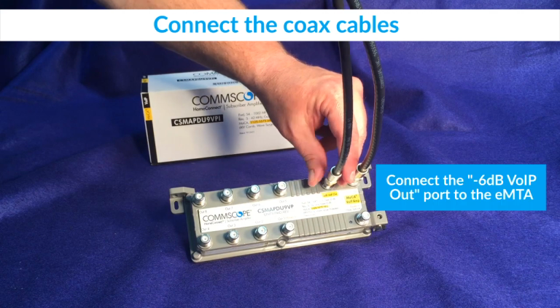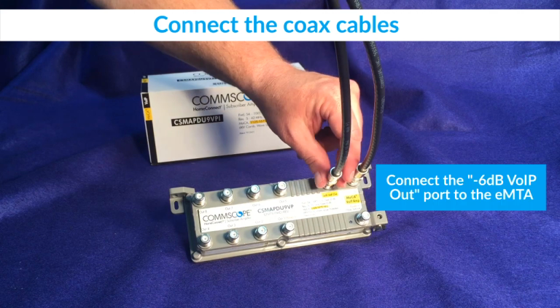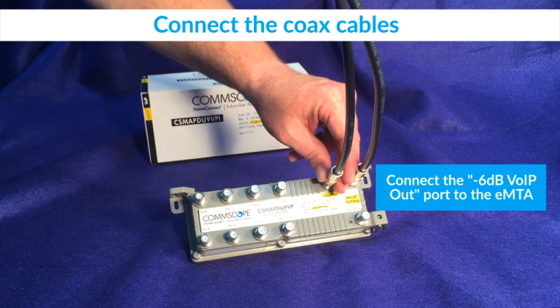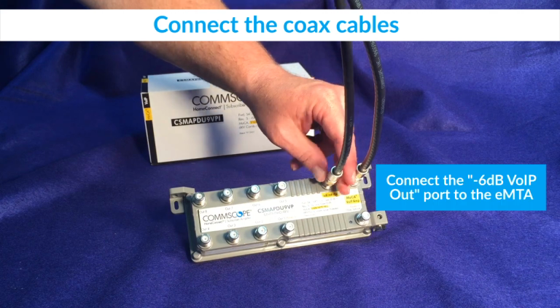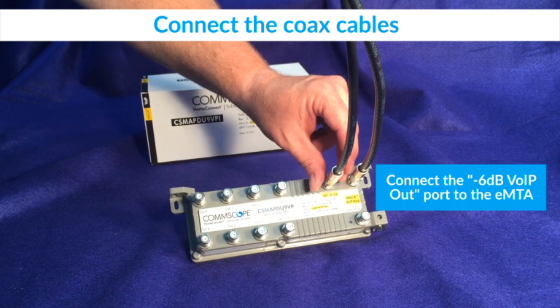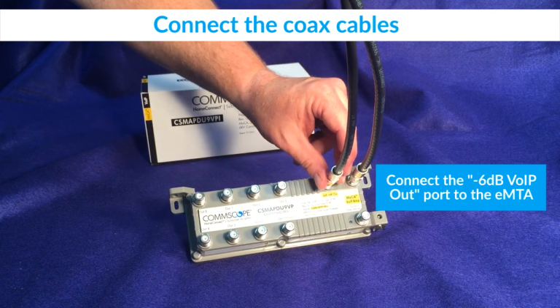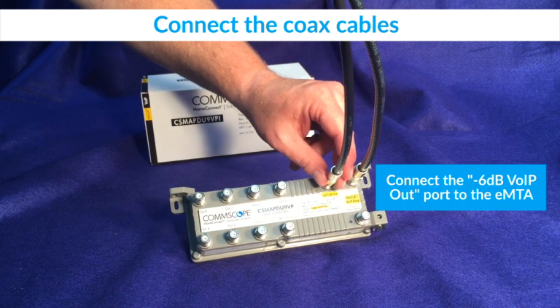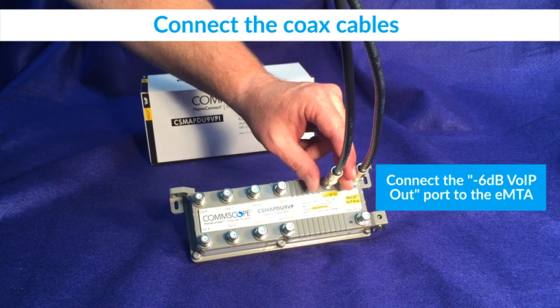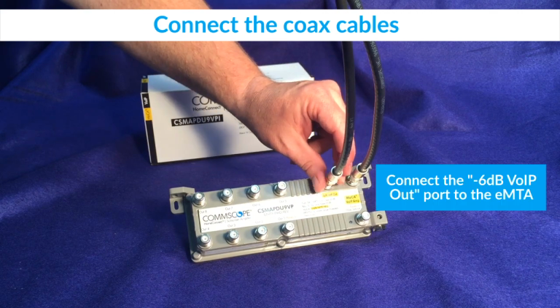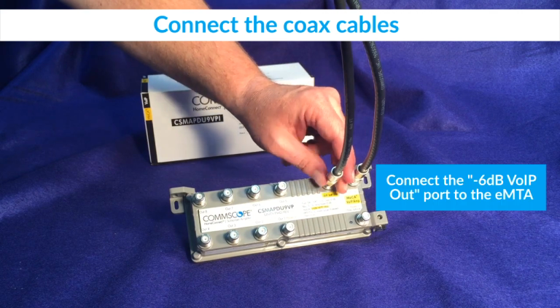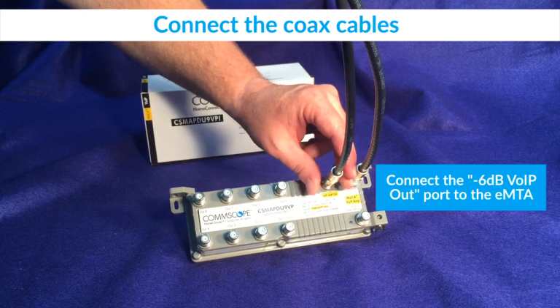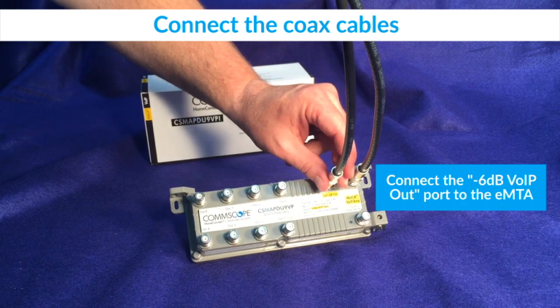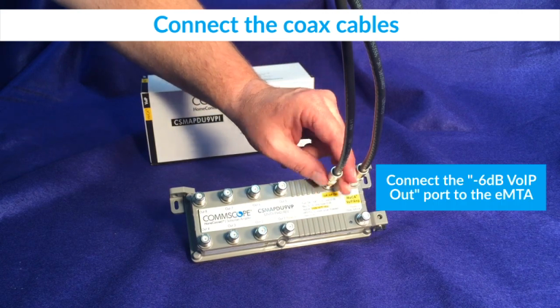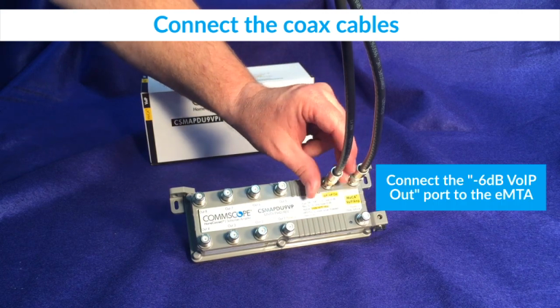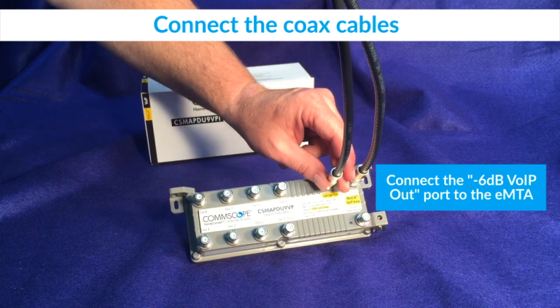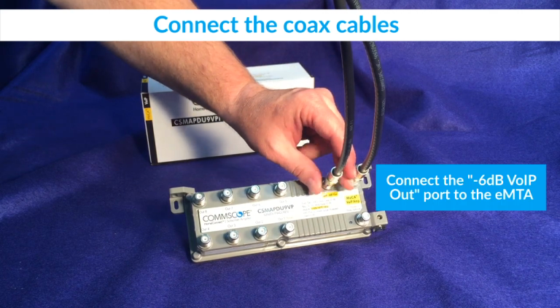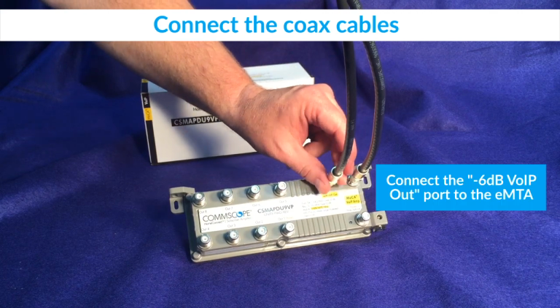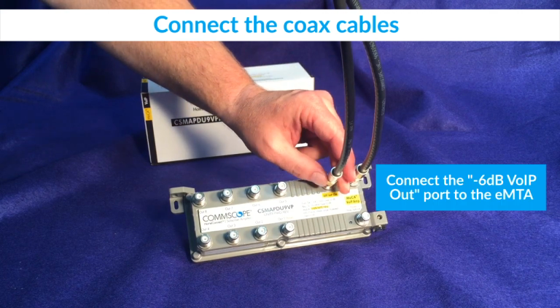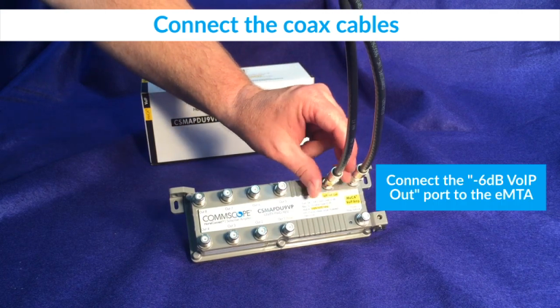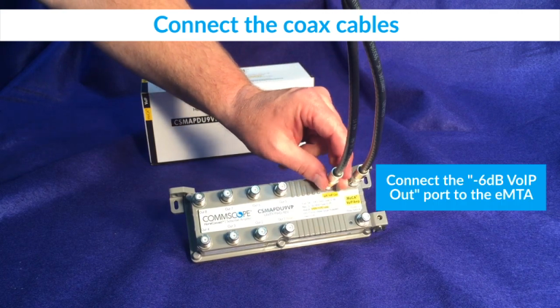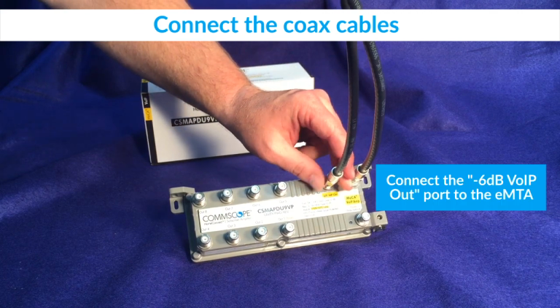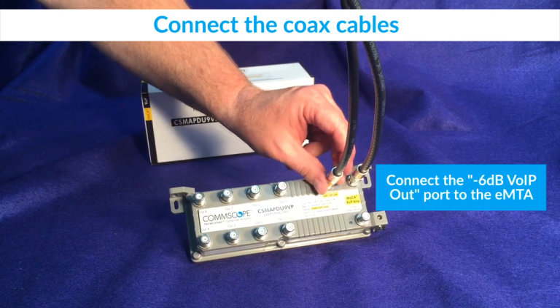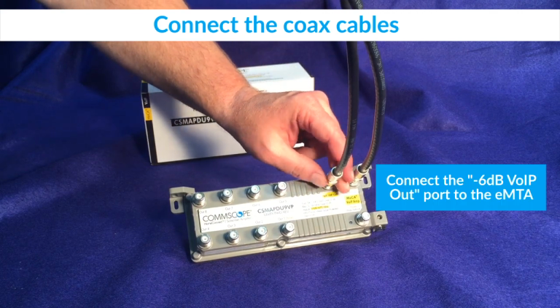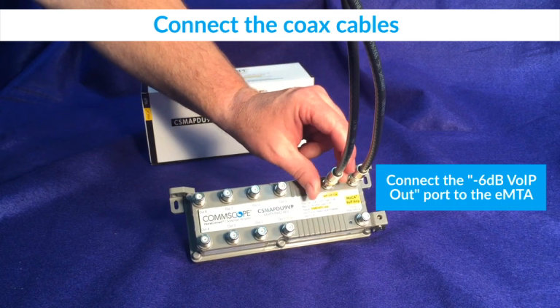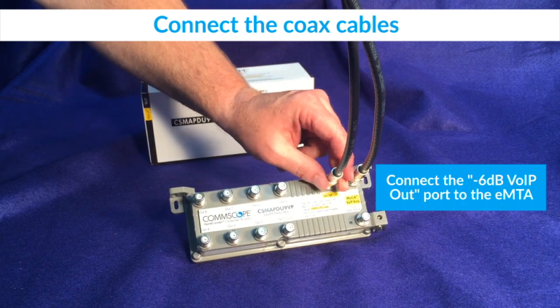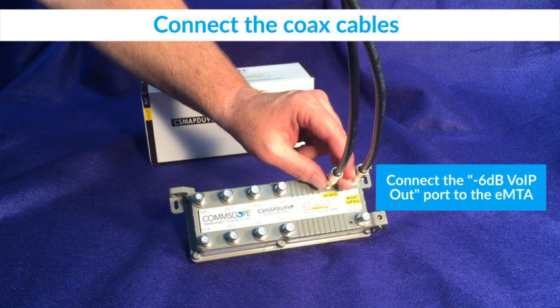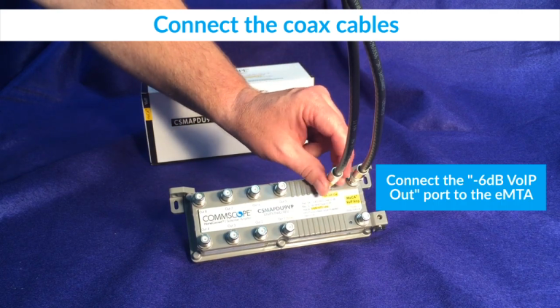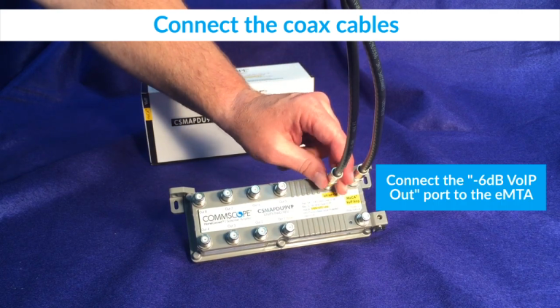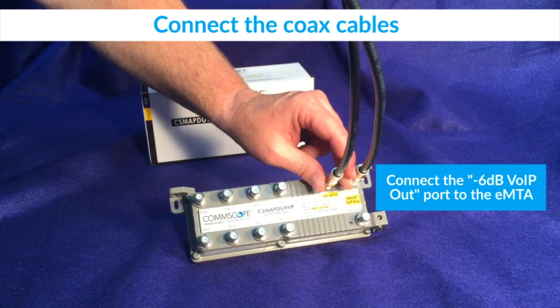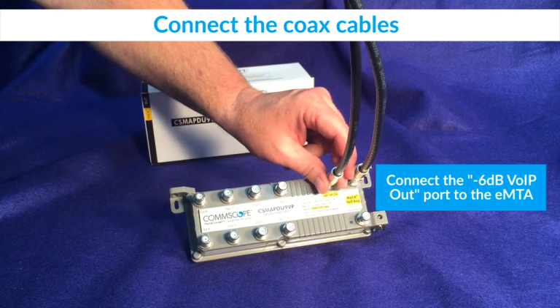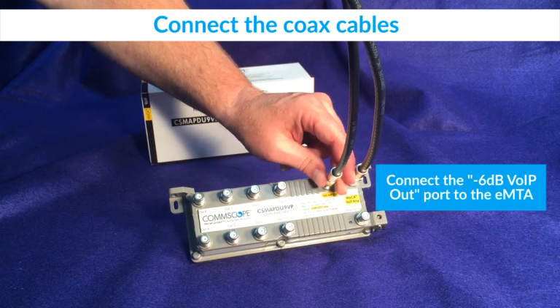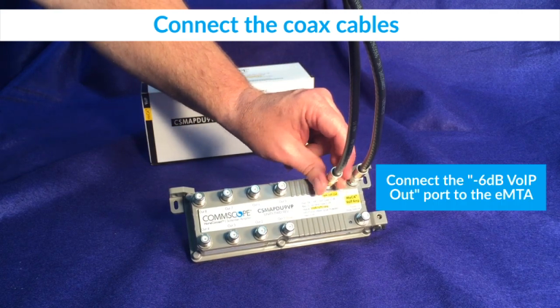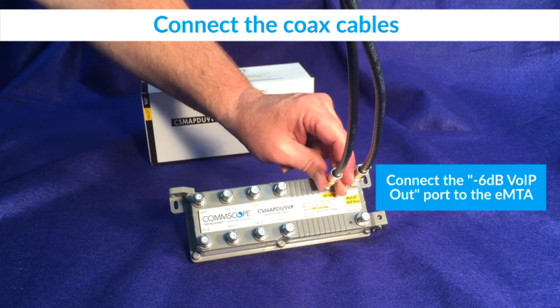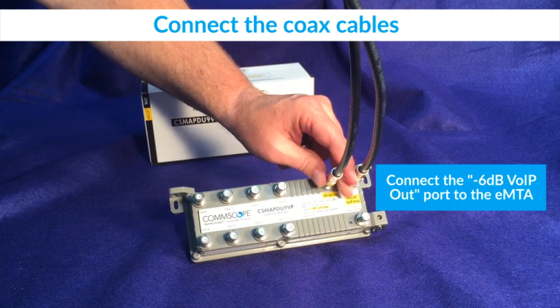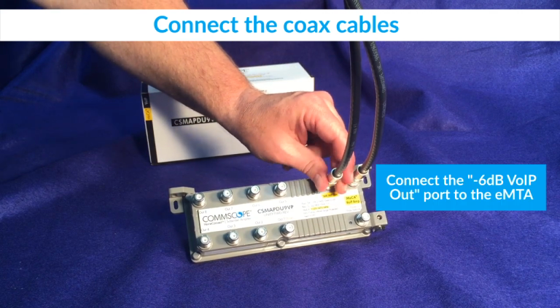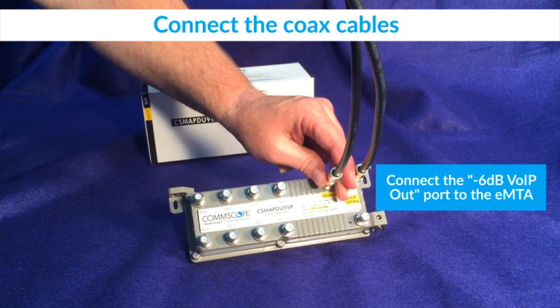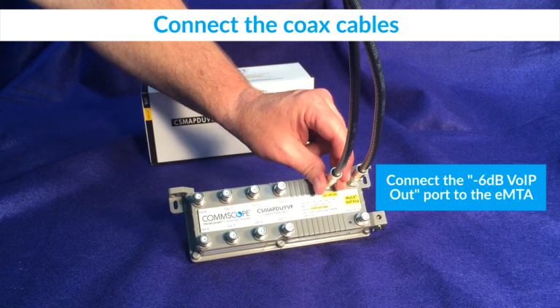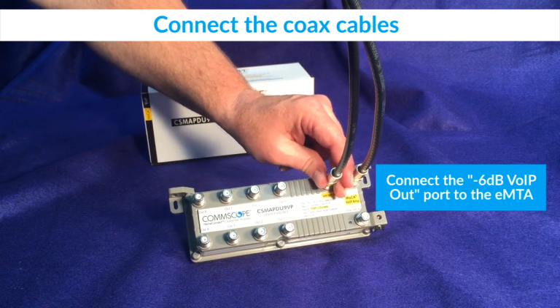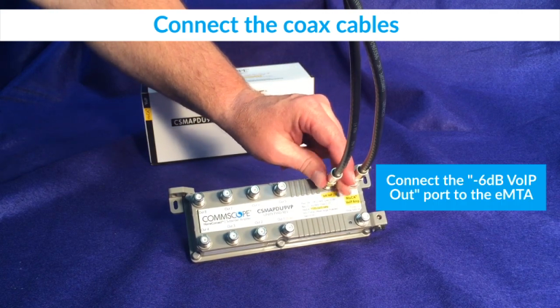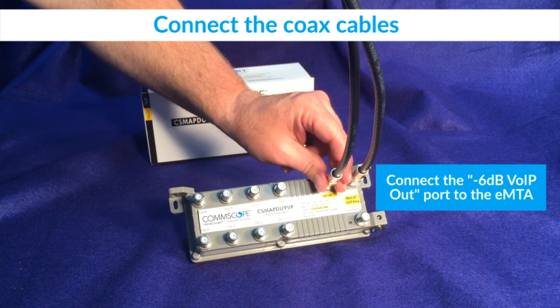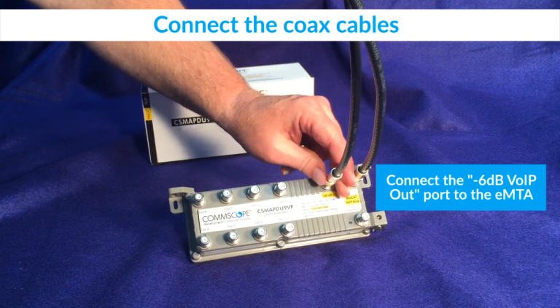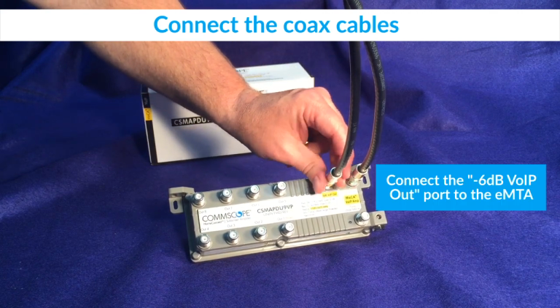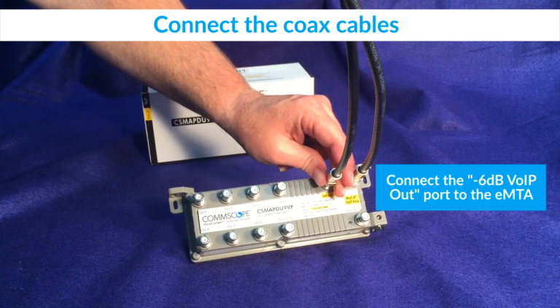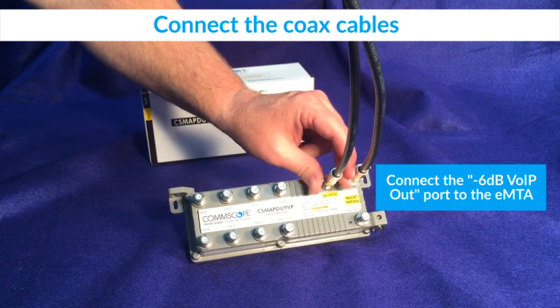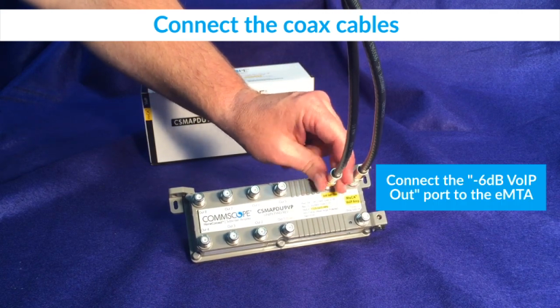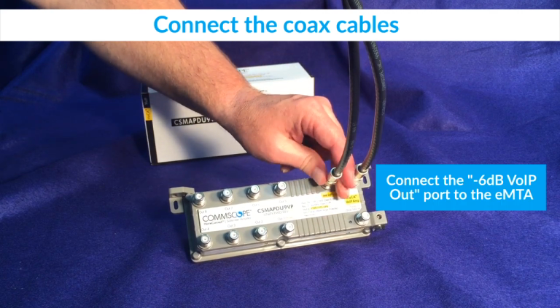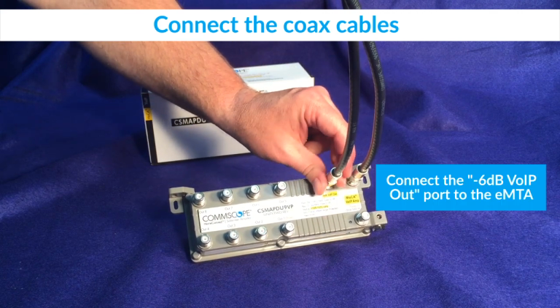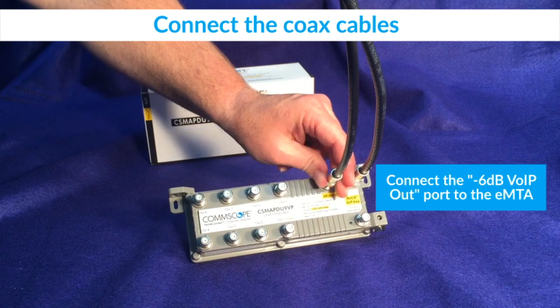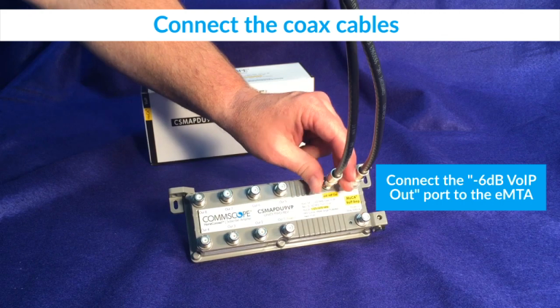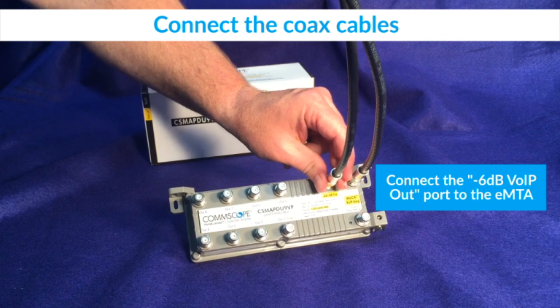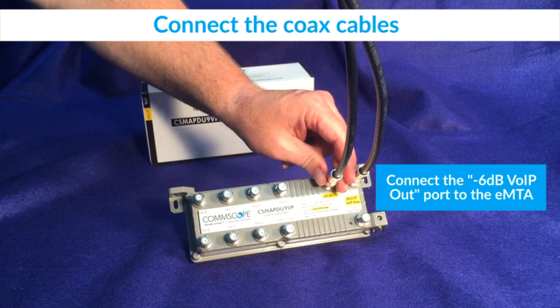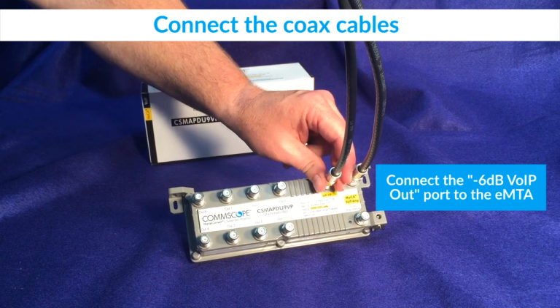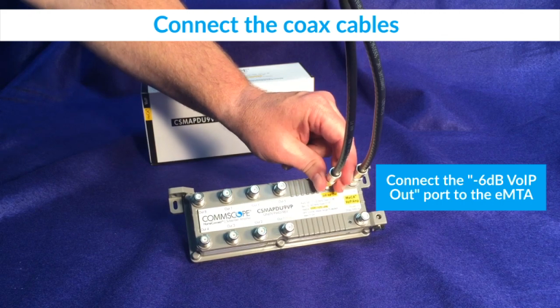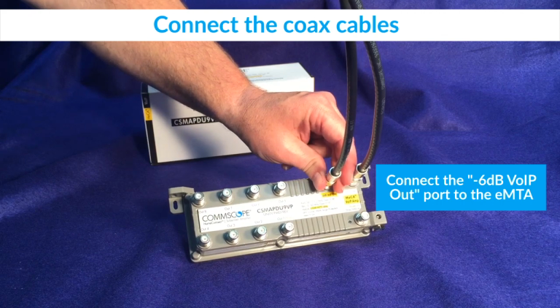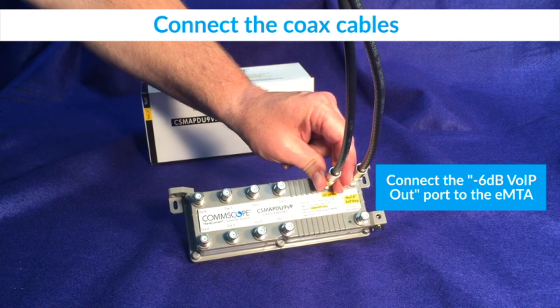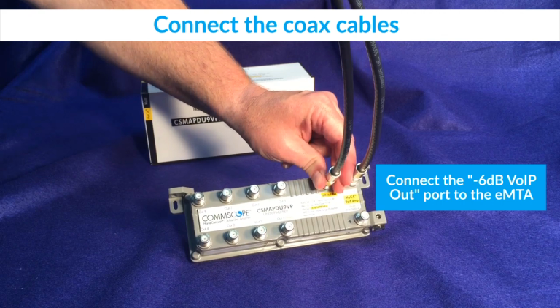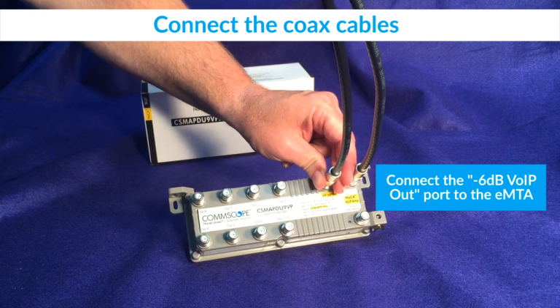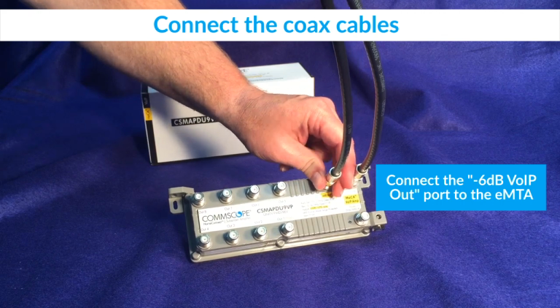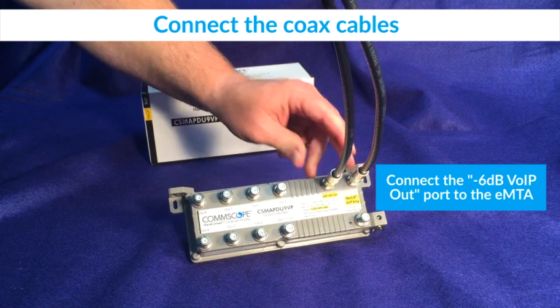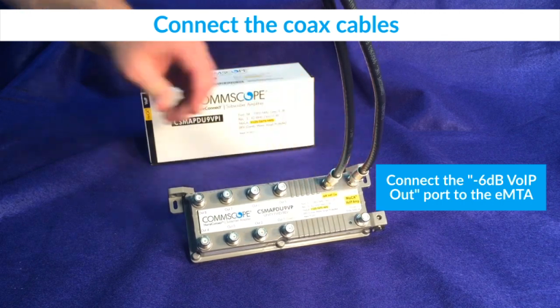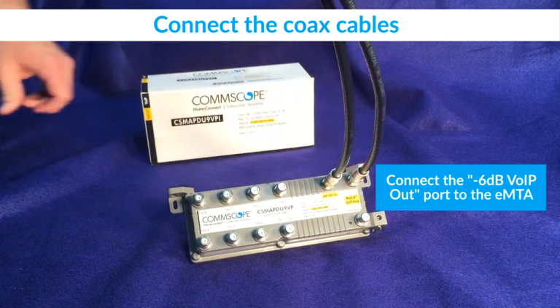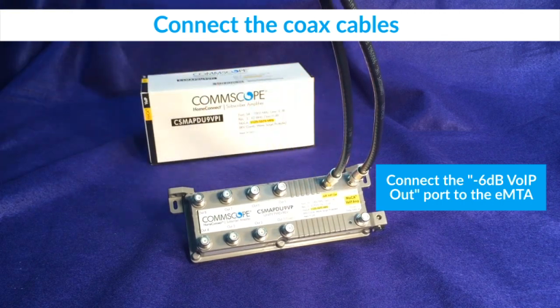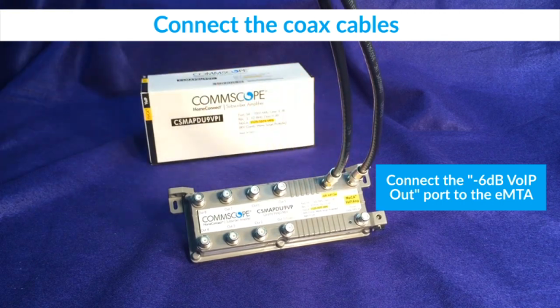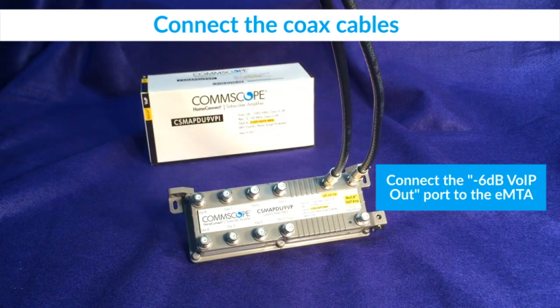If your customer is subscribing to voice services, connect the cable from the EMTA to the voice over IP port on the amplifier.